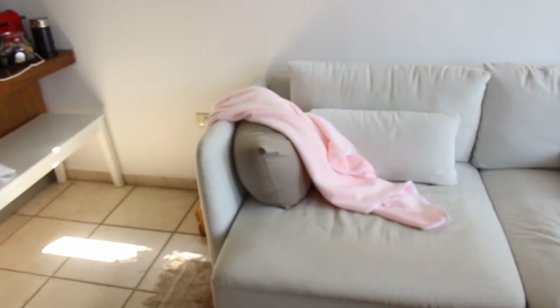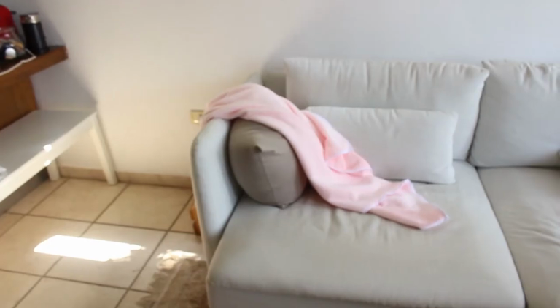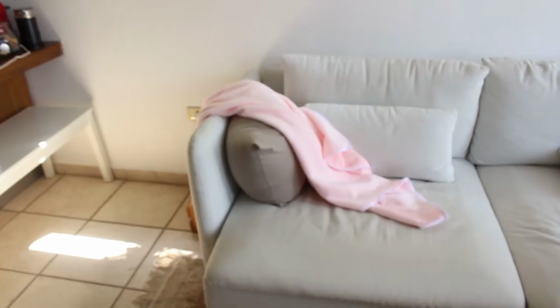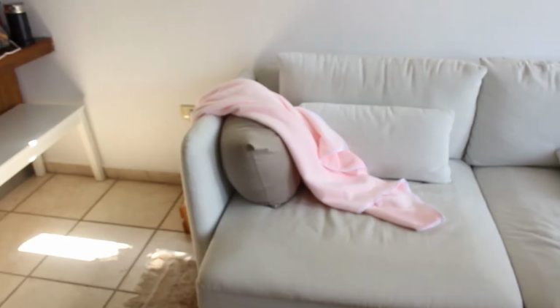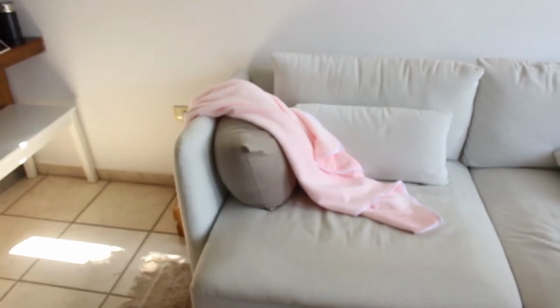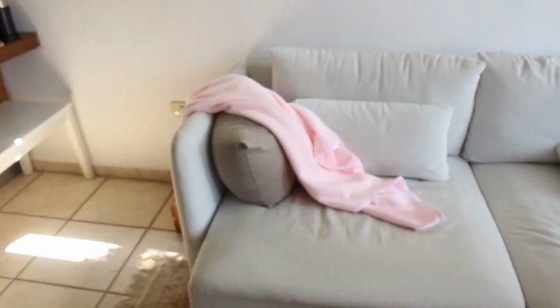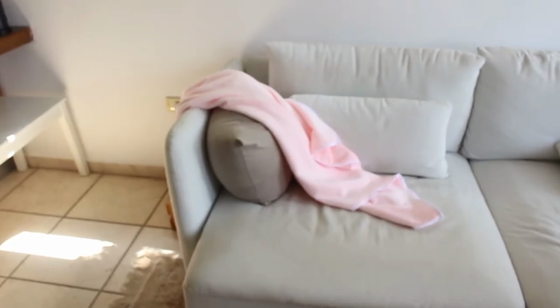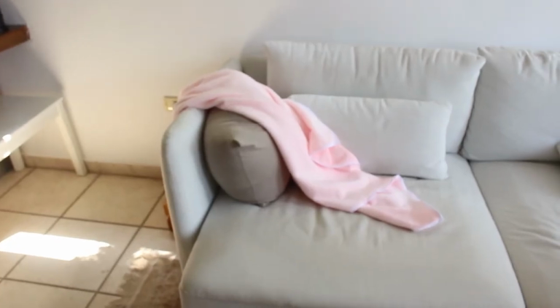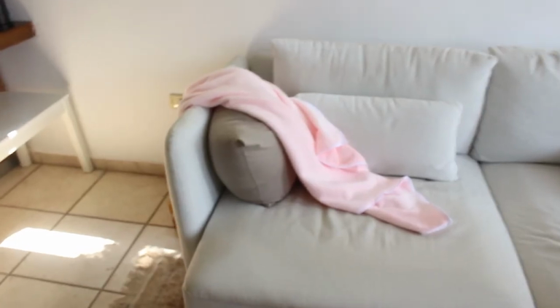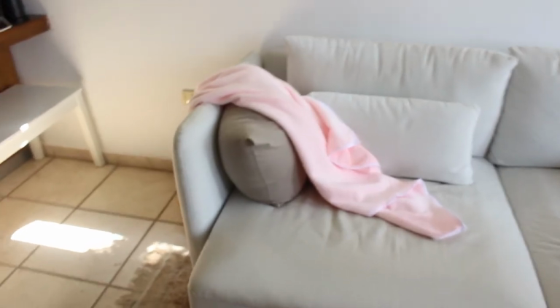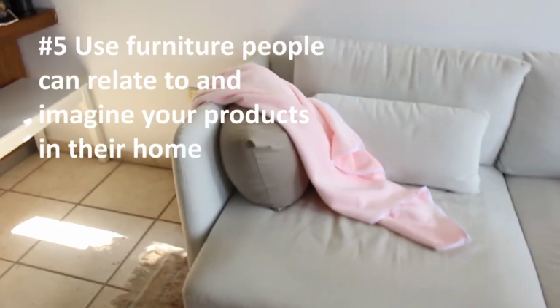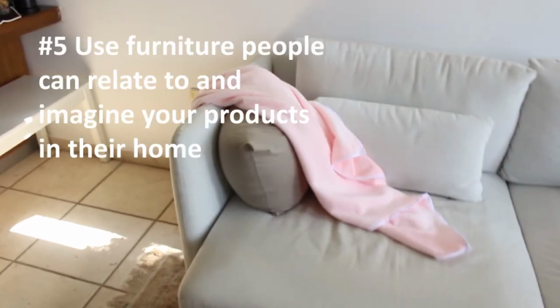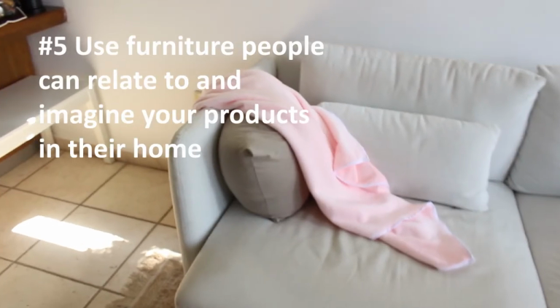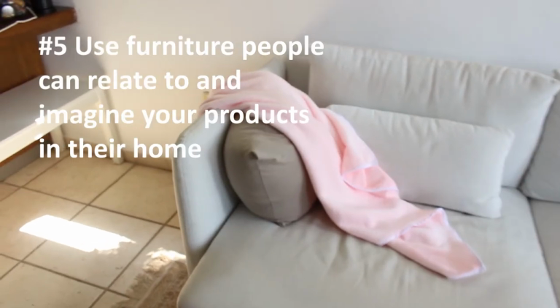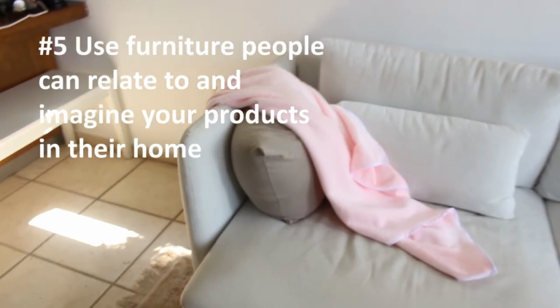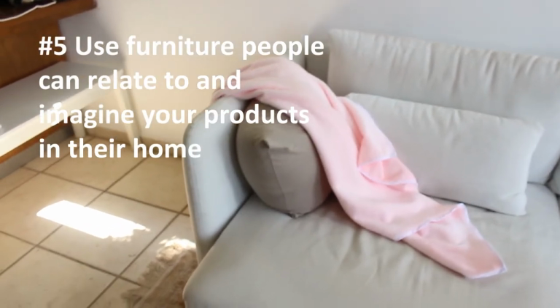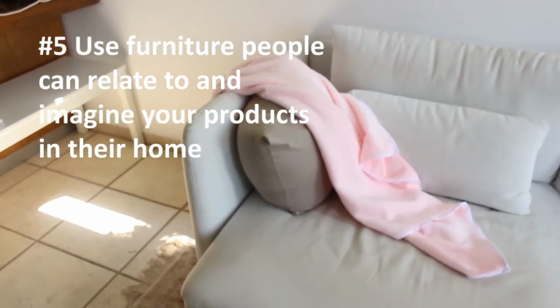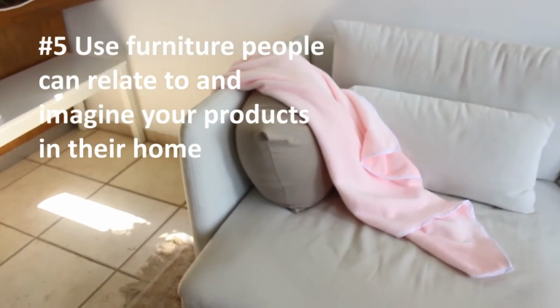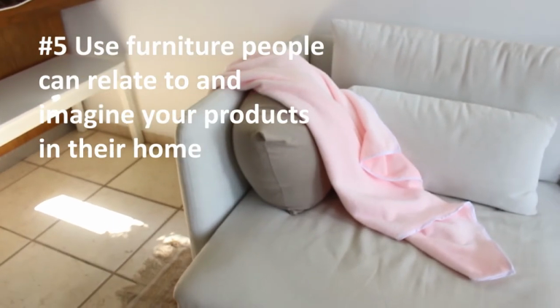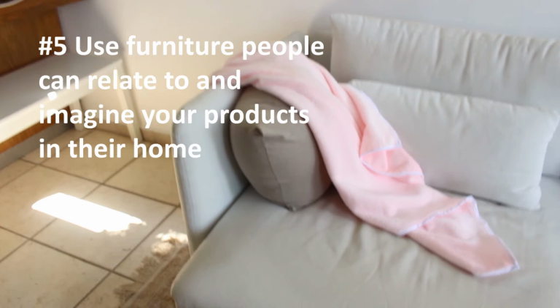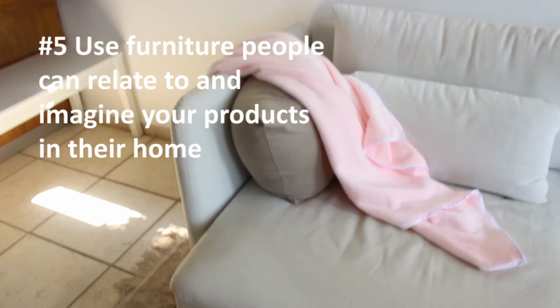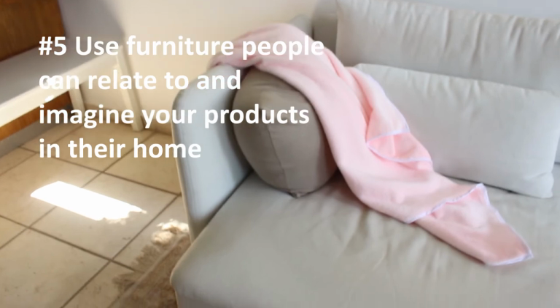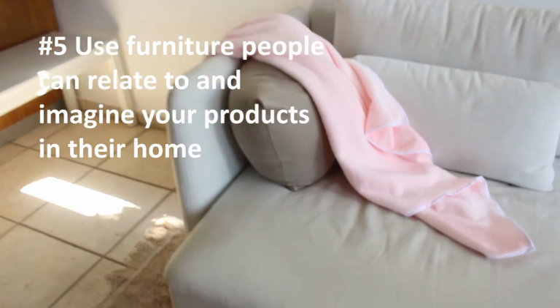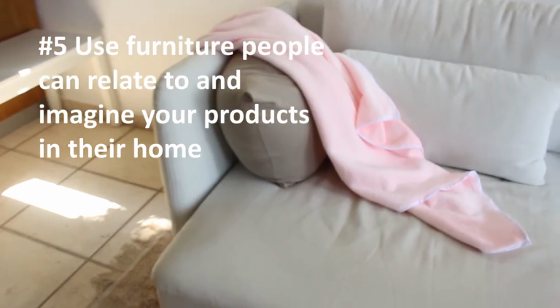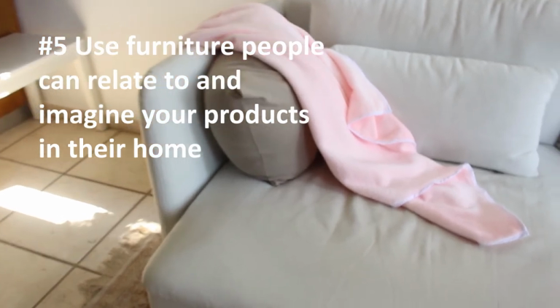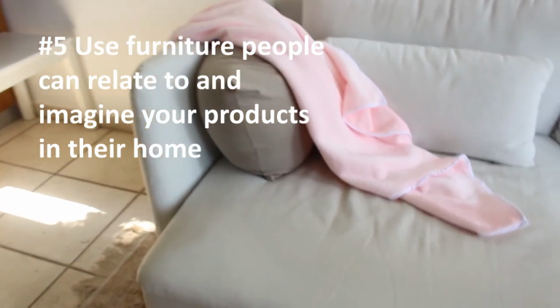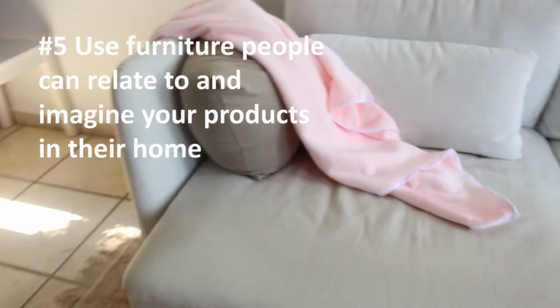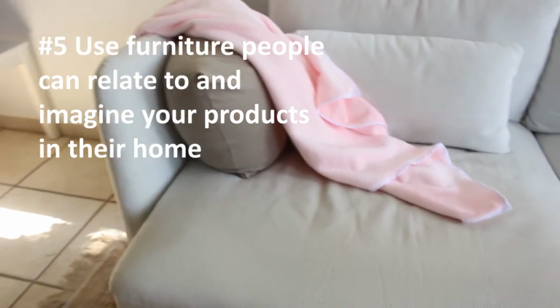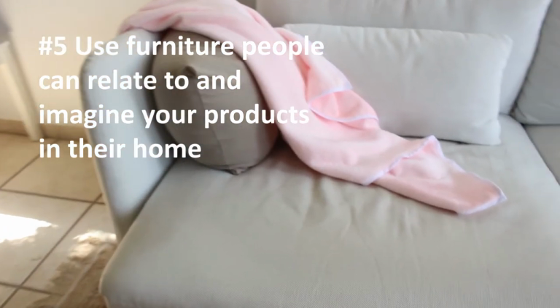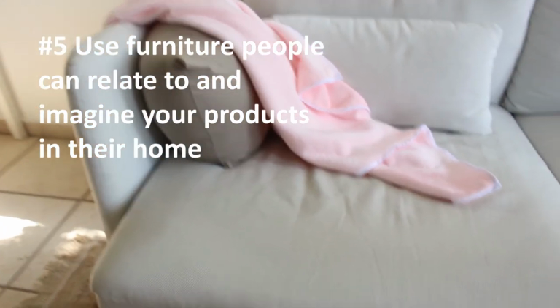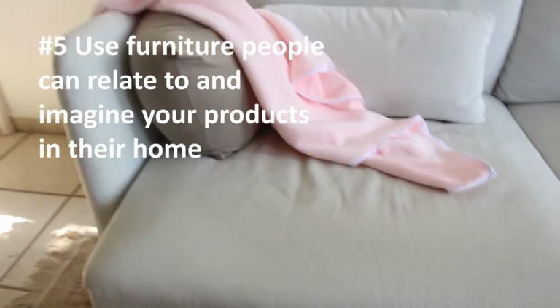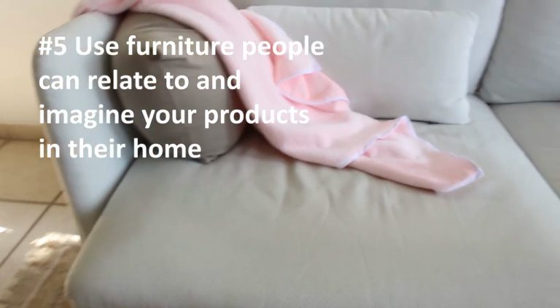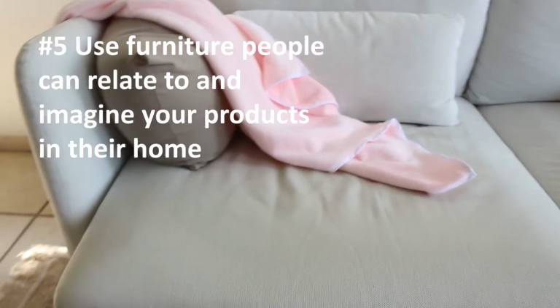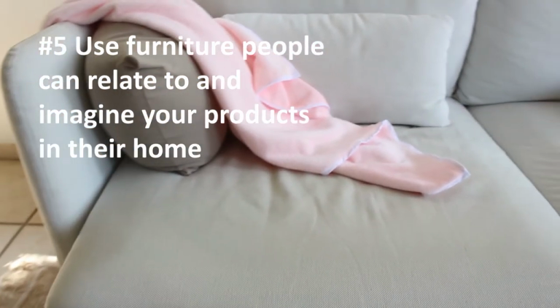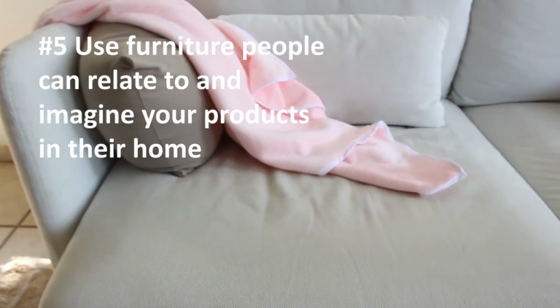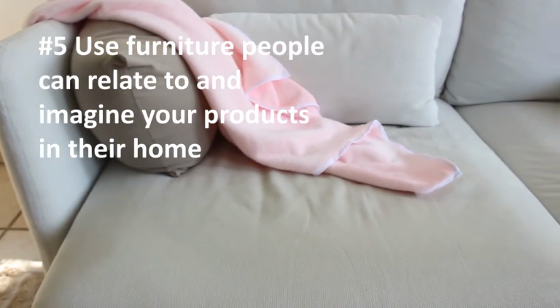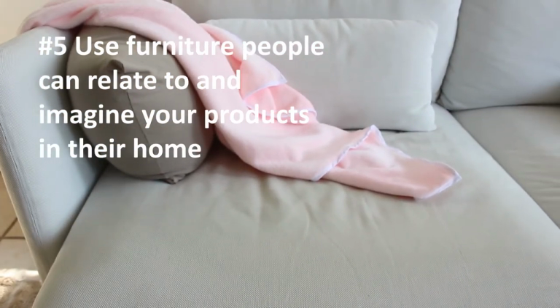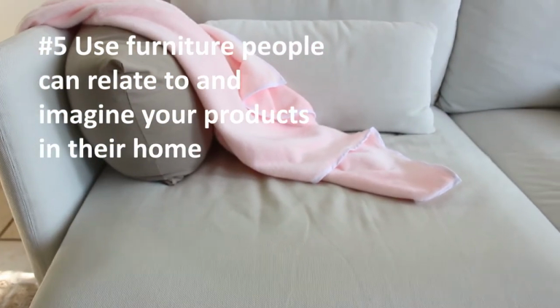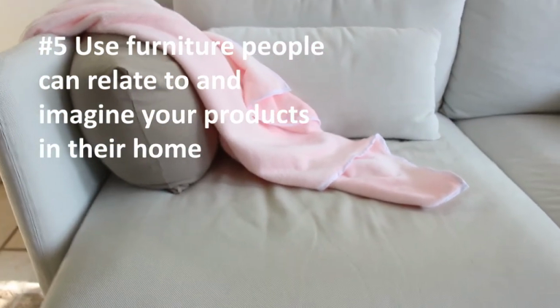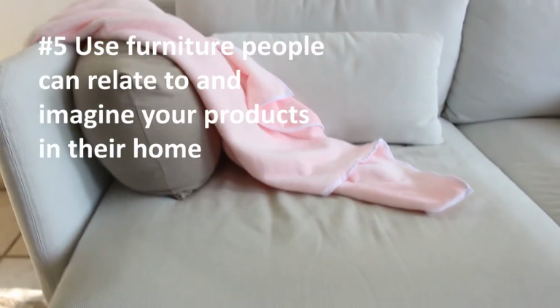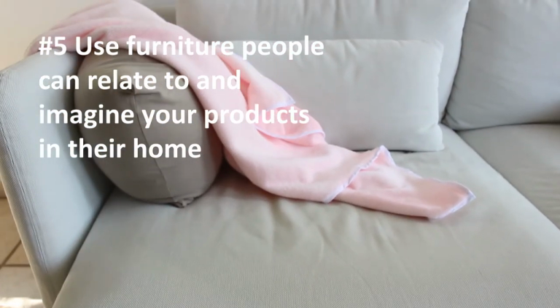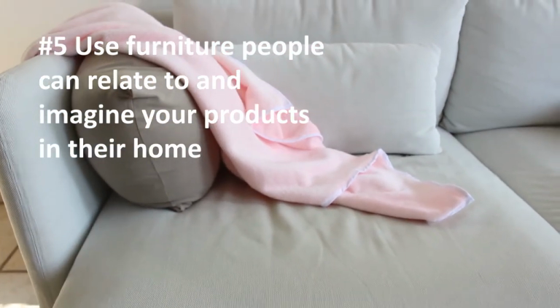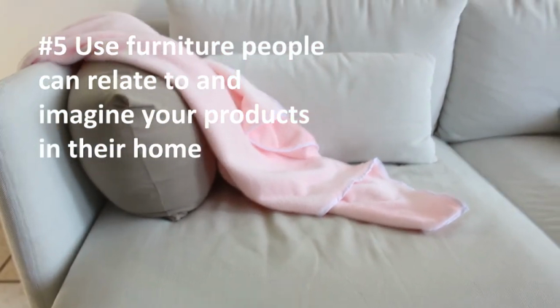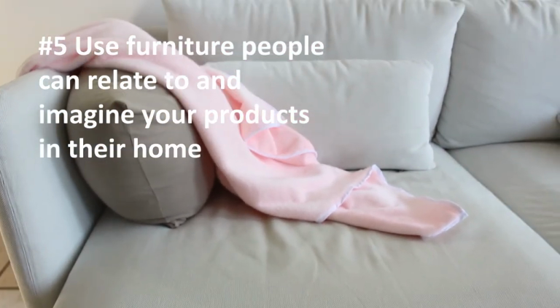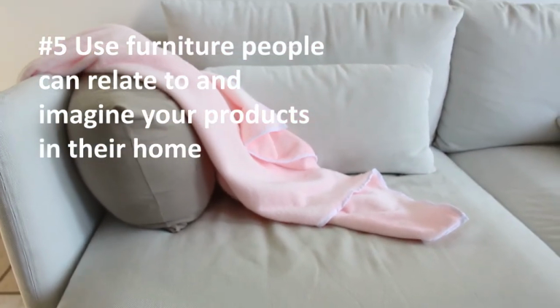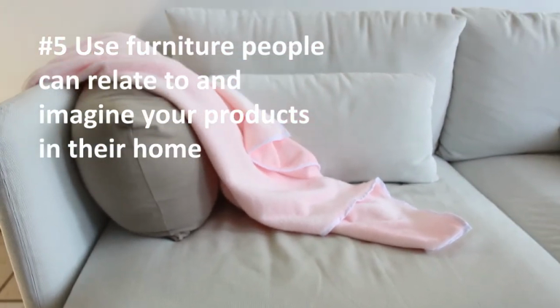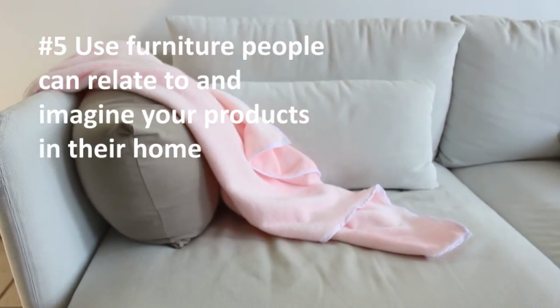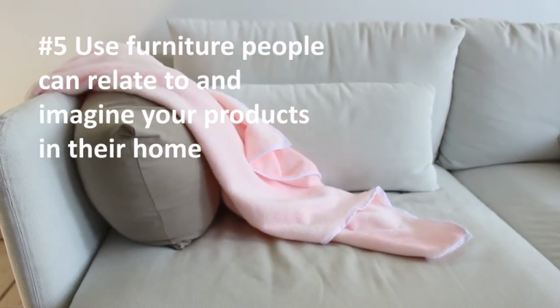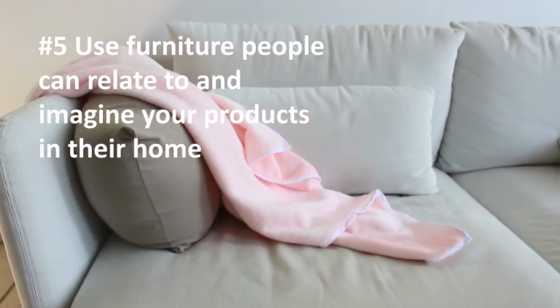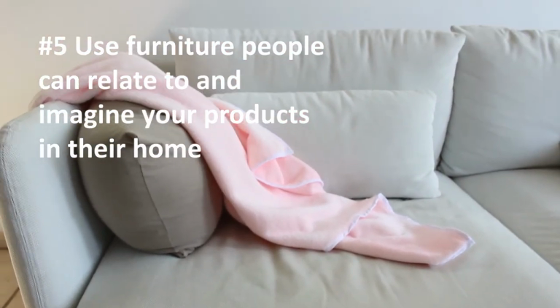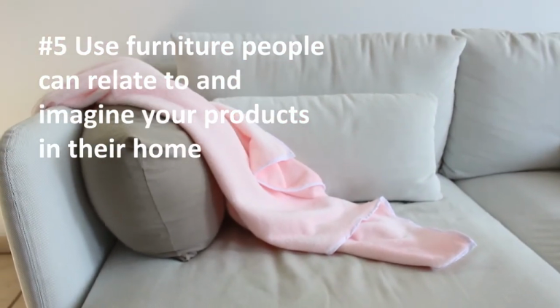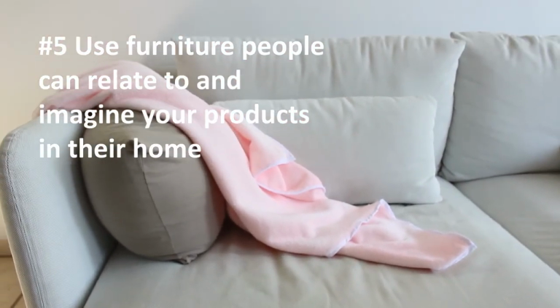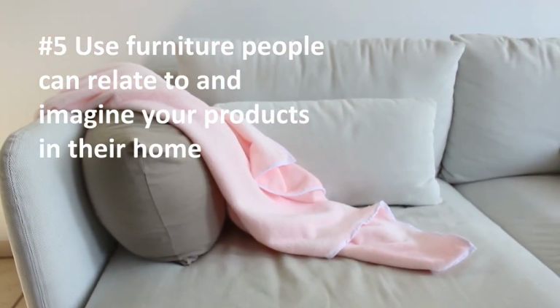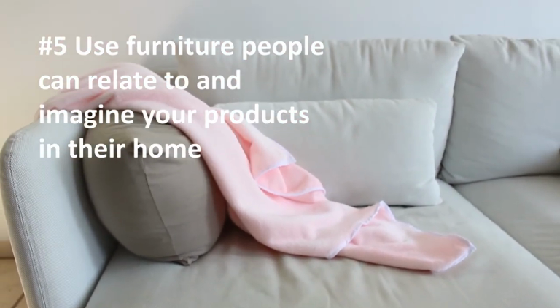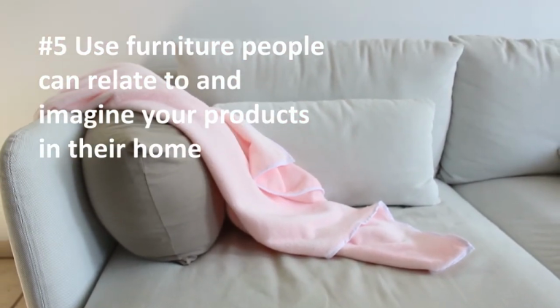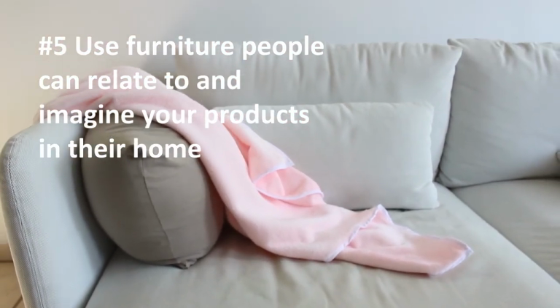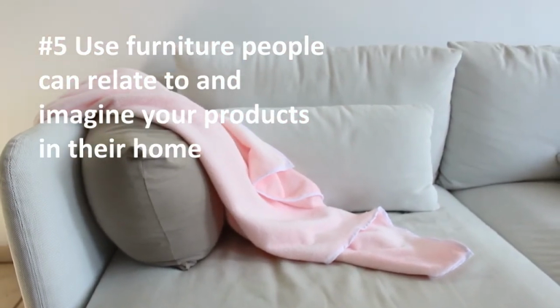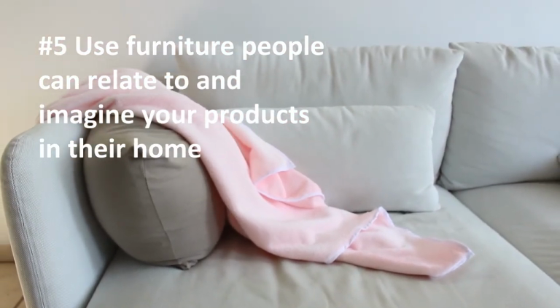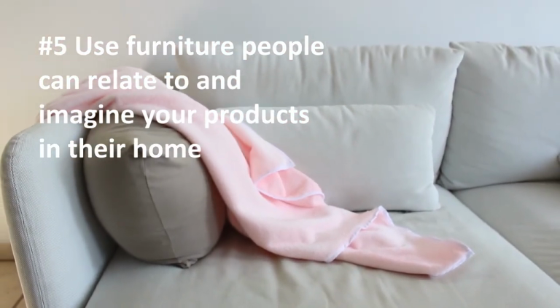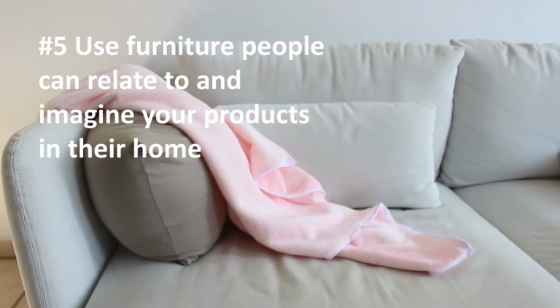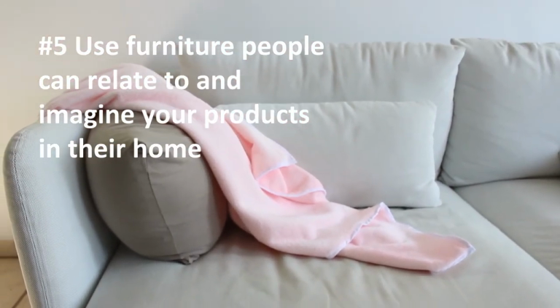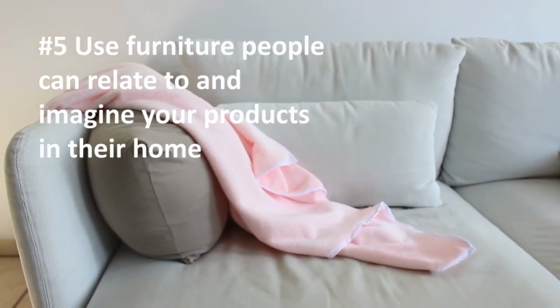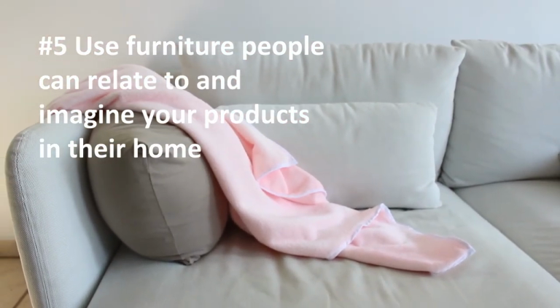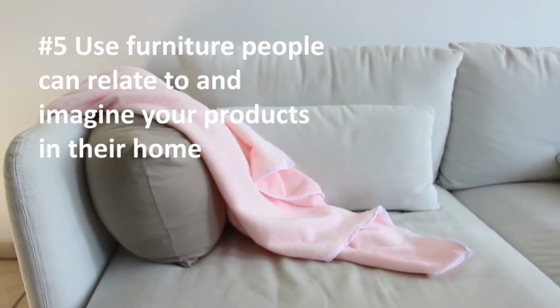Use your sofa — everybody has a sofa in their home, and it will make it easier for customers to imagine your product on their sofa.